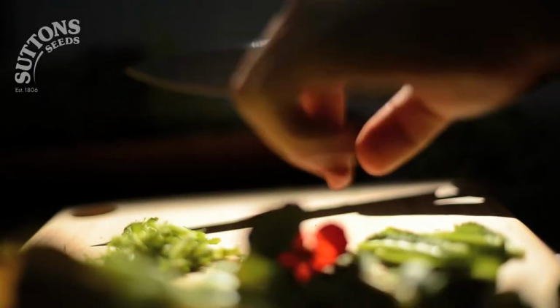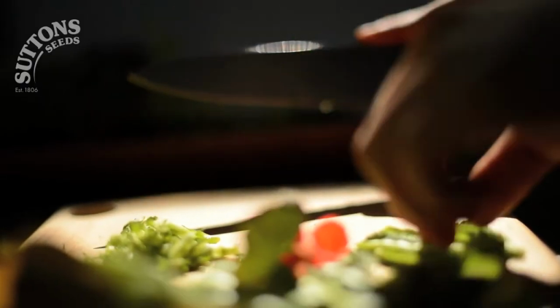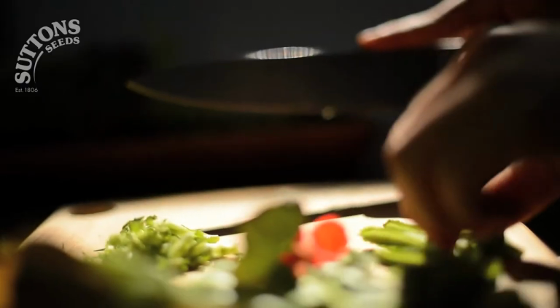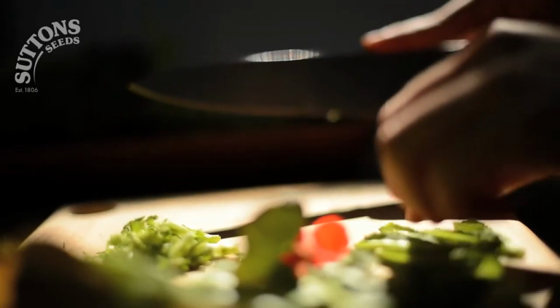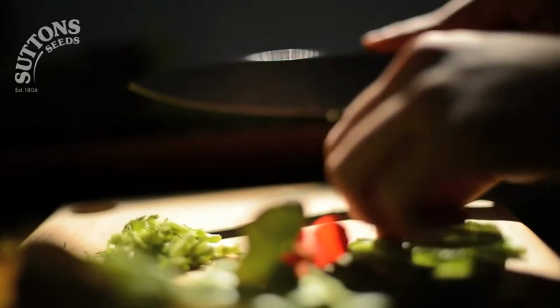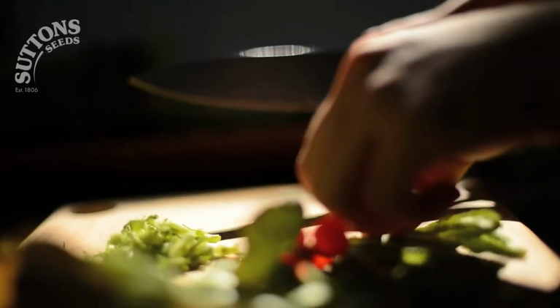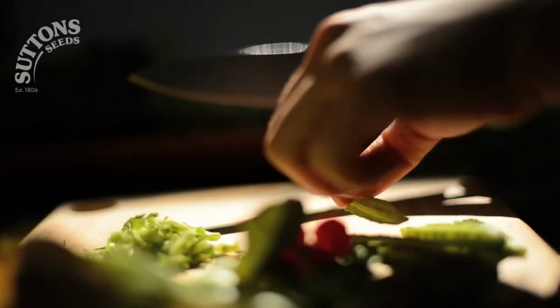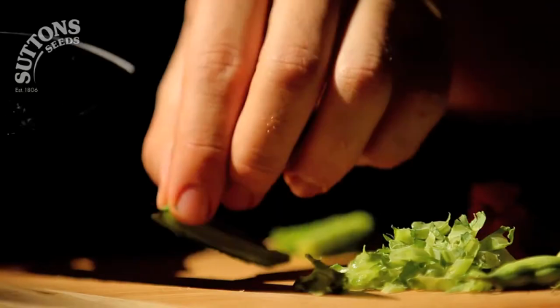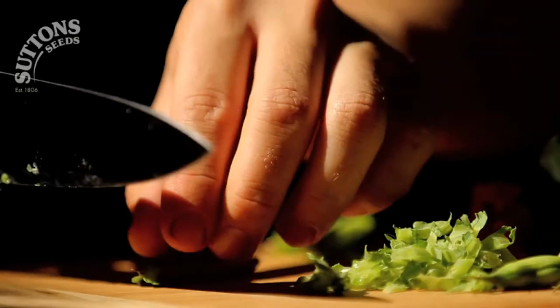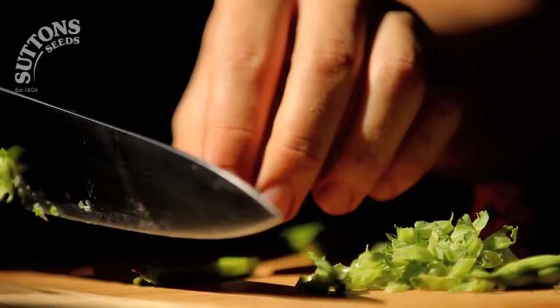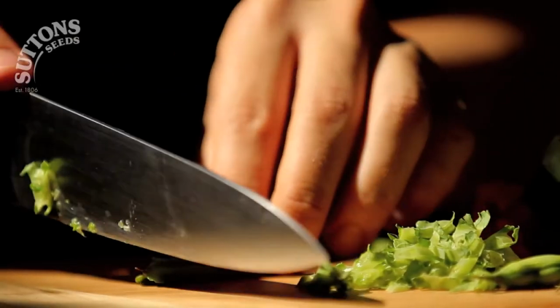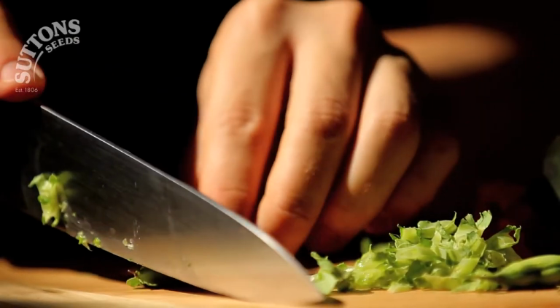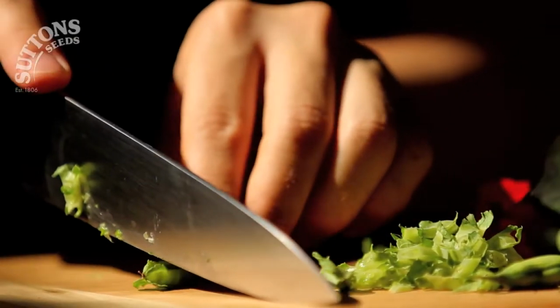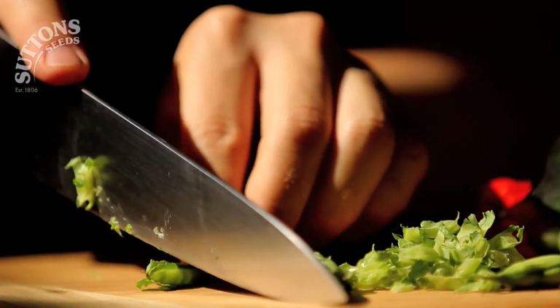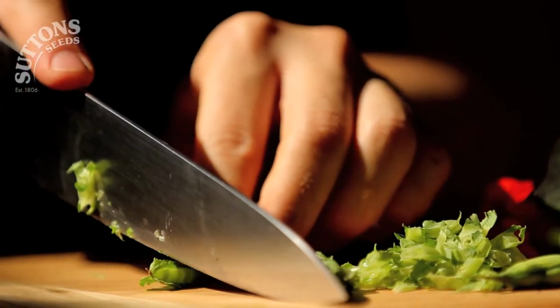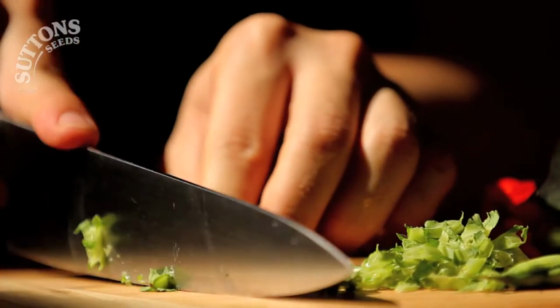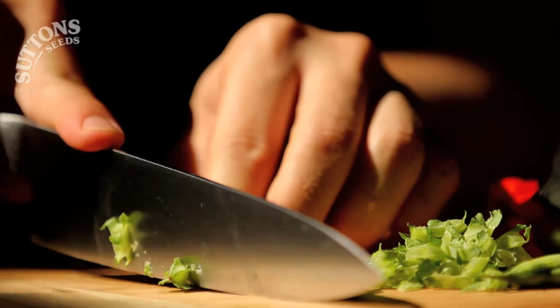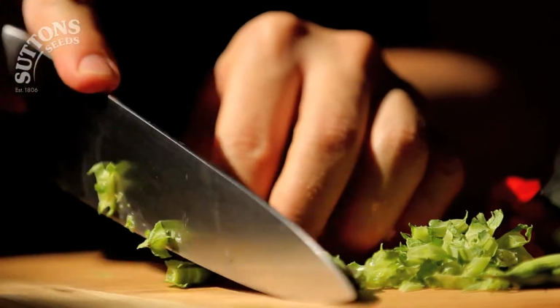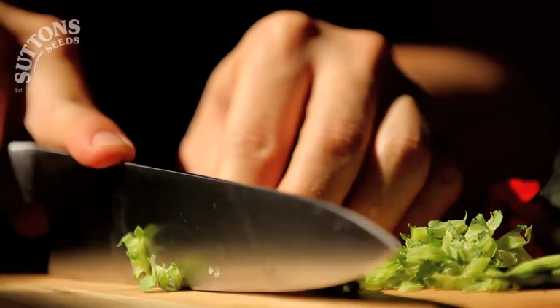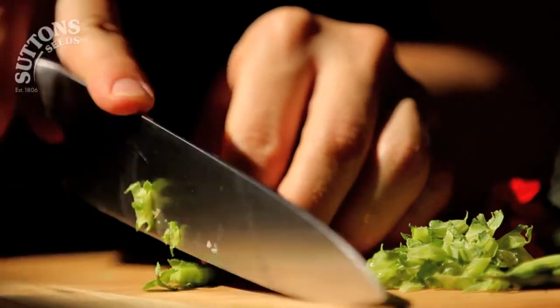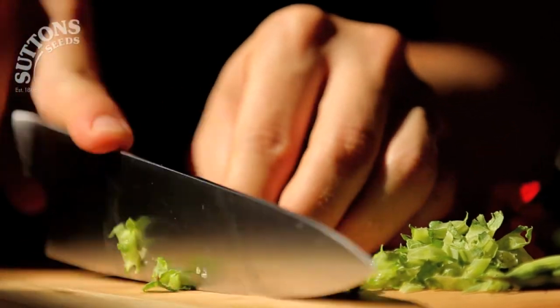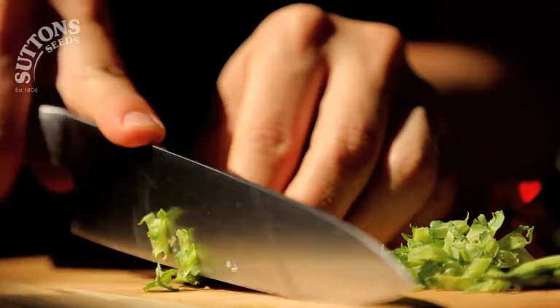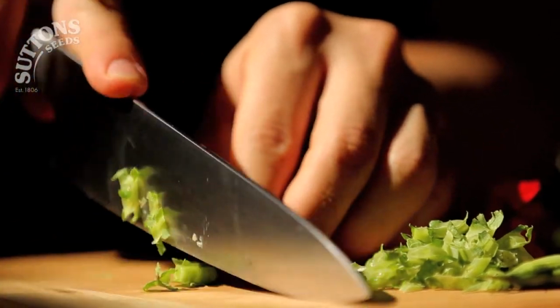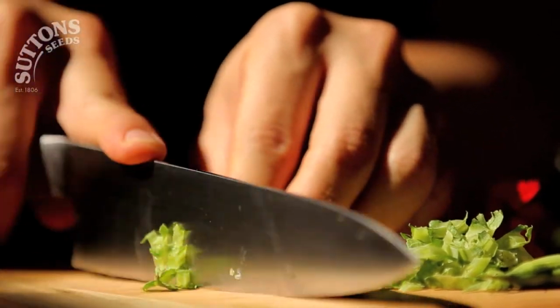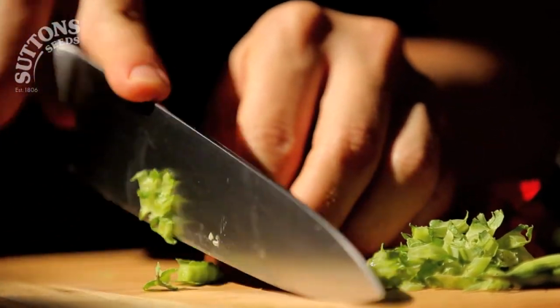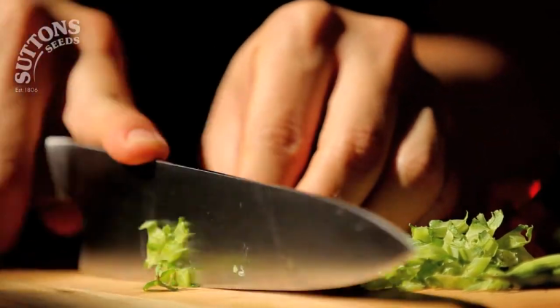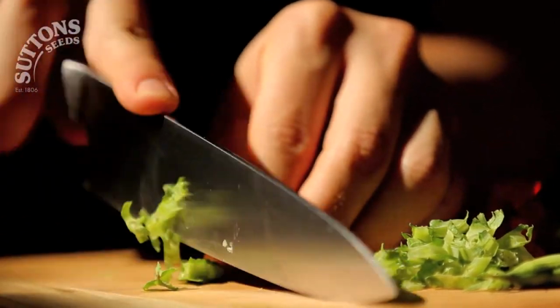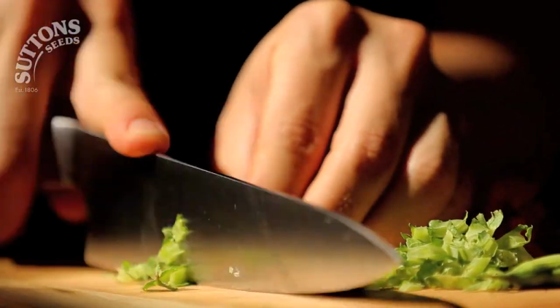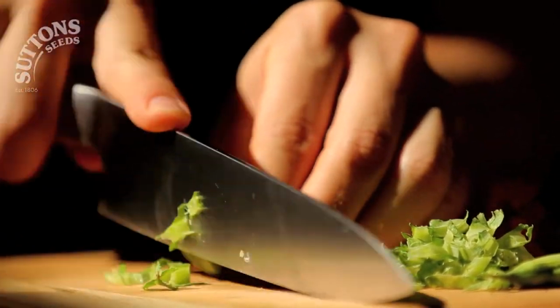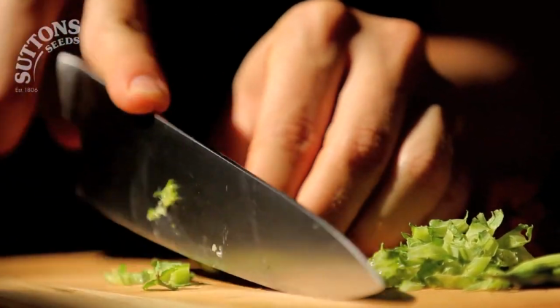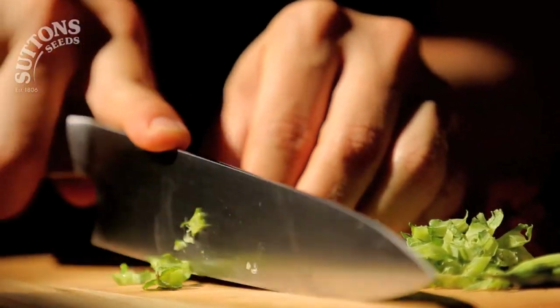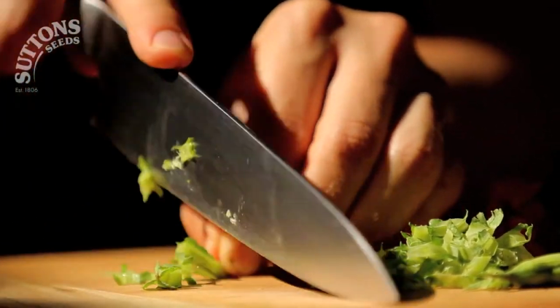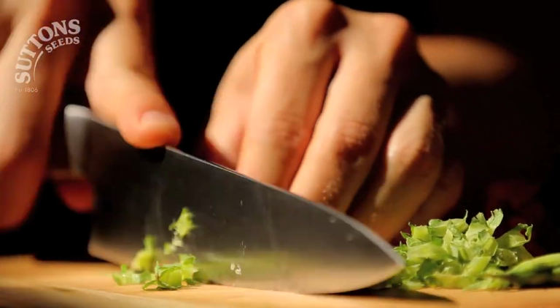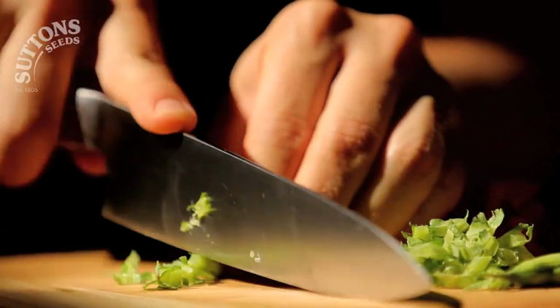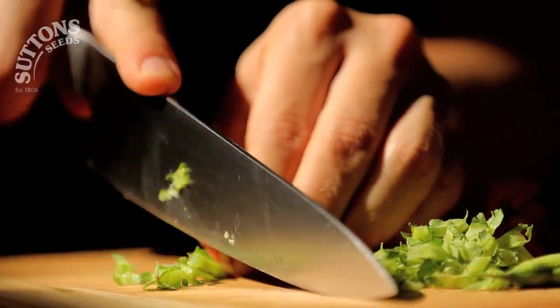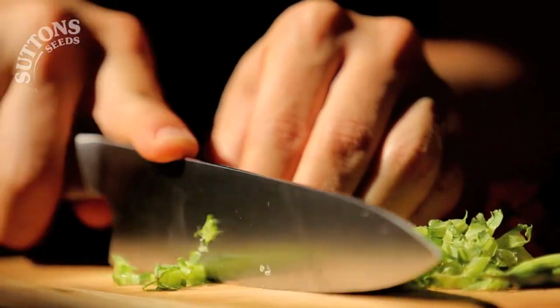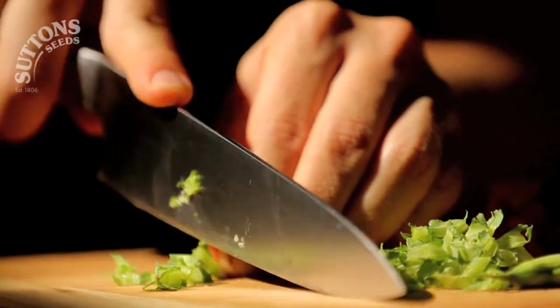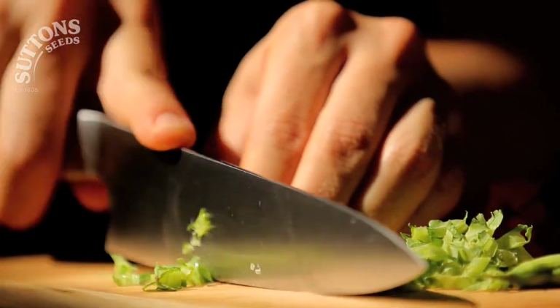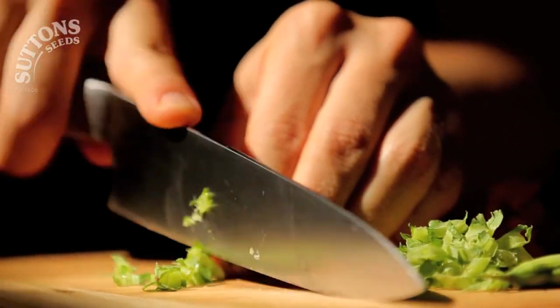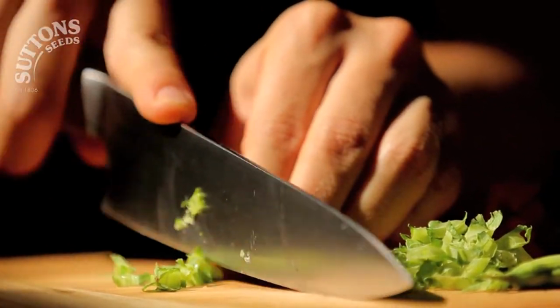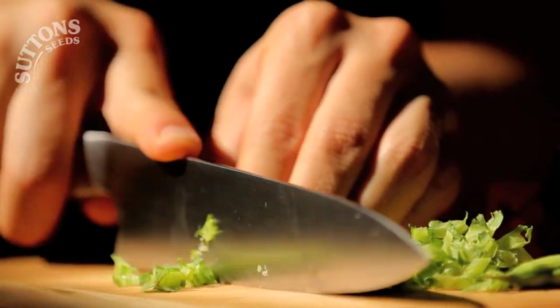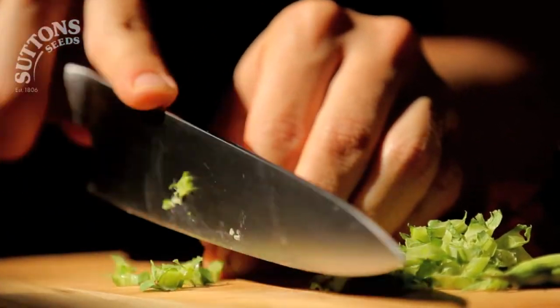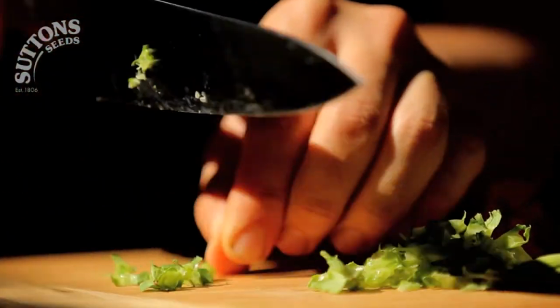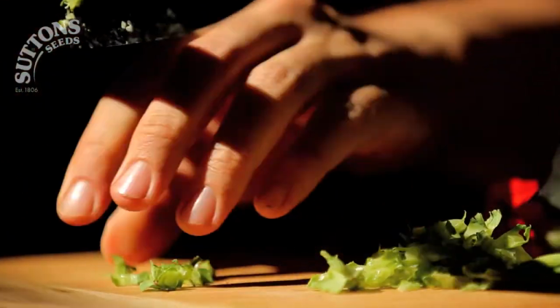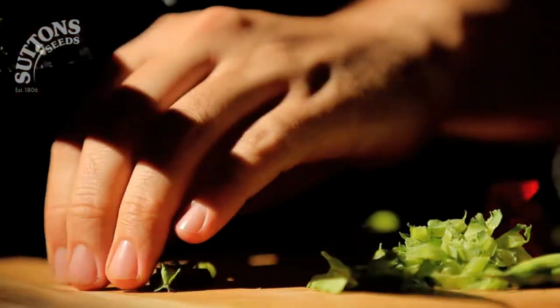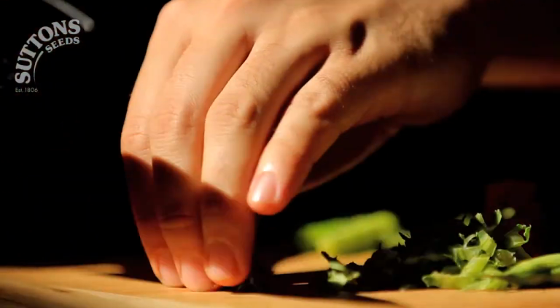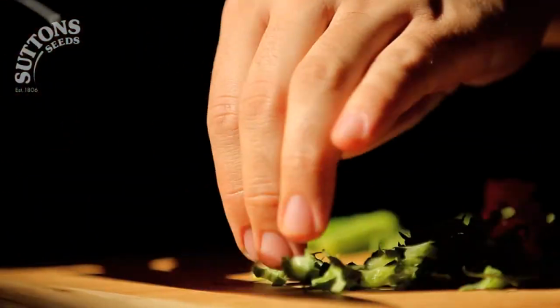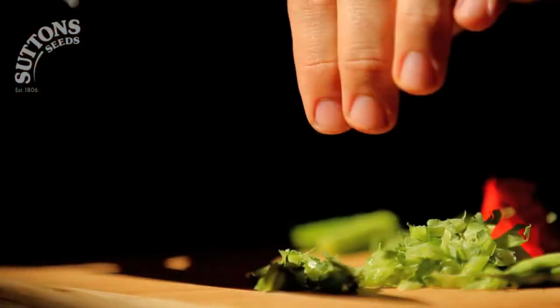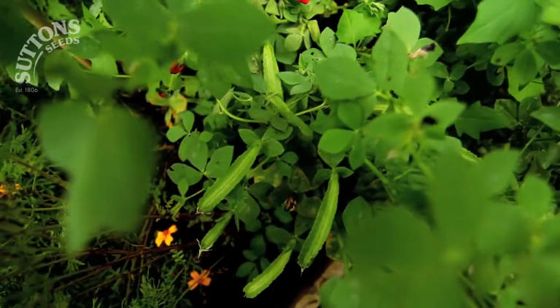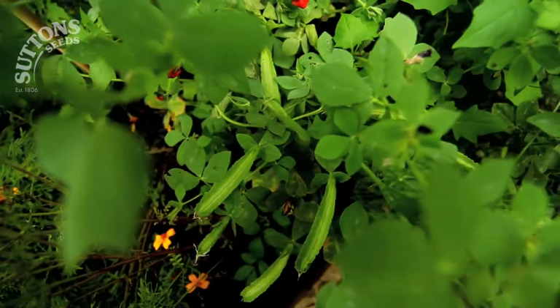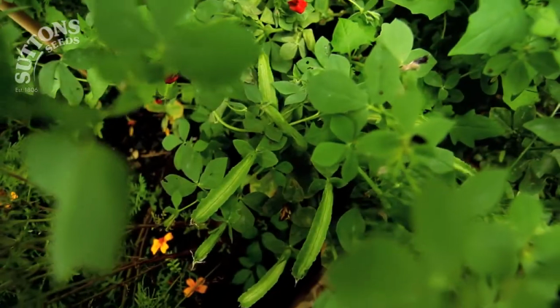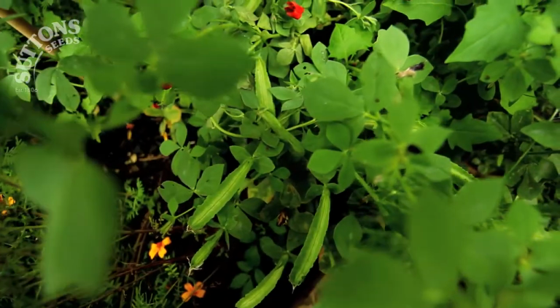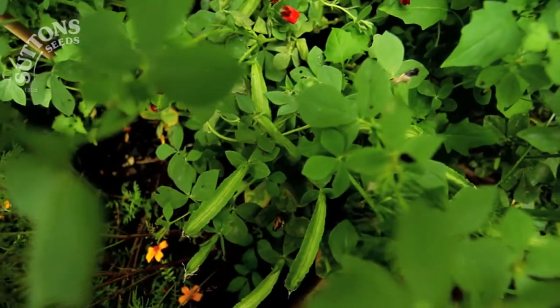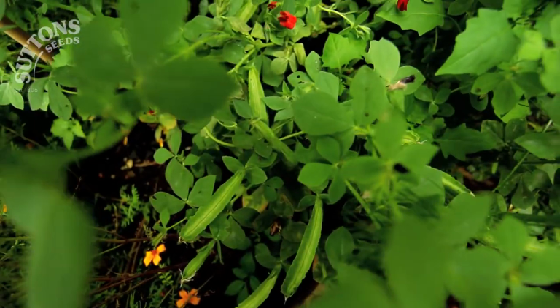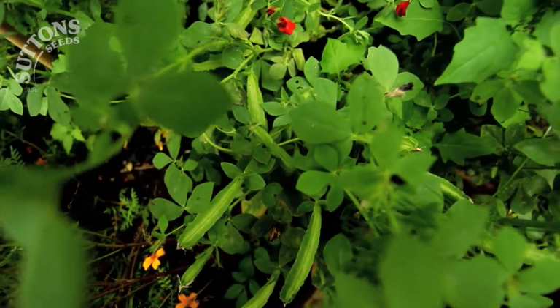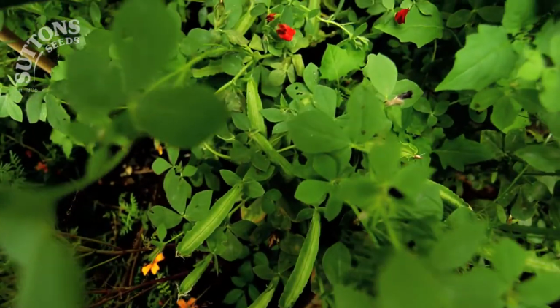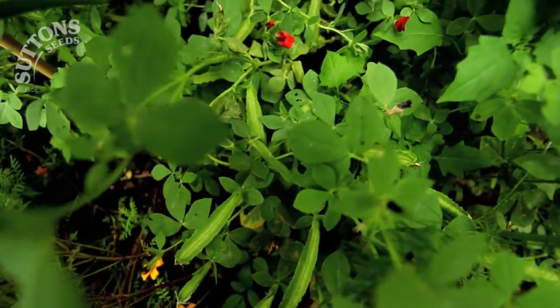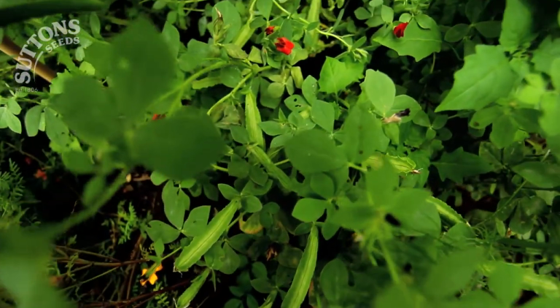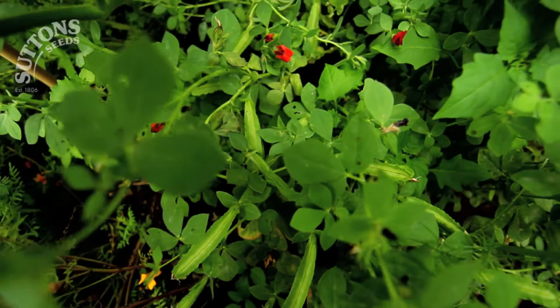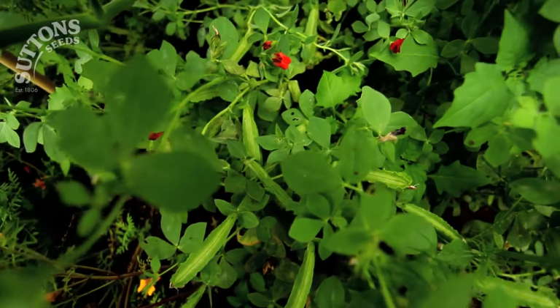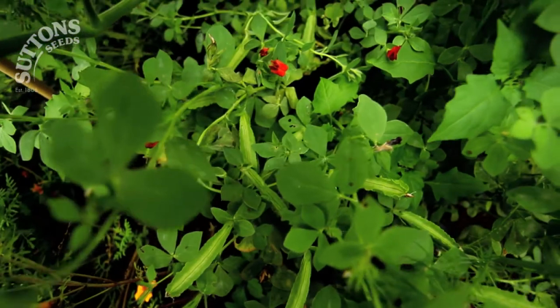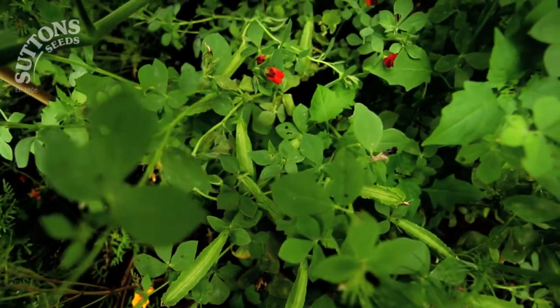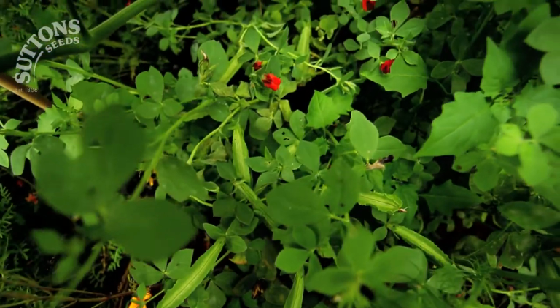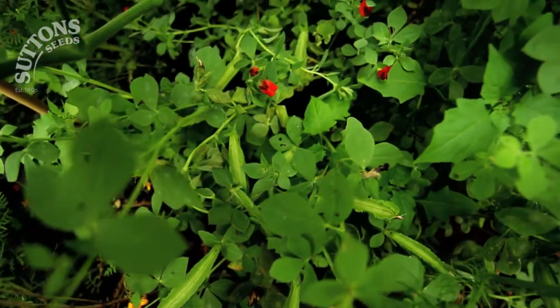The frilly pods of asparagus peas are one of the most foolproof crops around, with a deliciously nutty sophisticated crunch — and check out those flowers!